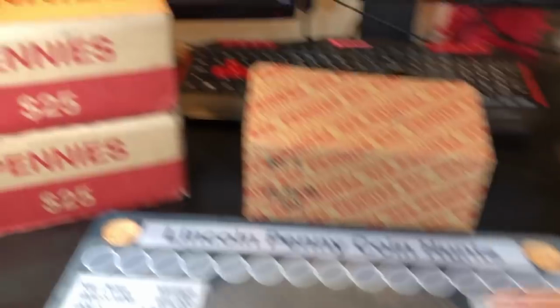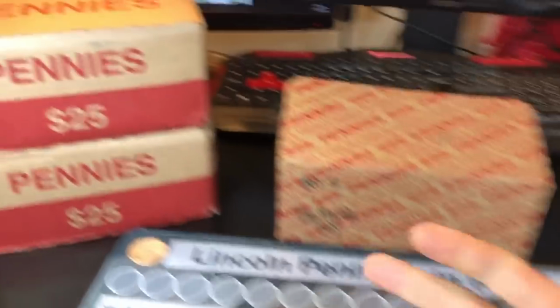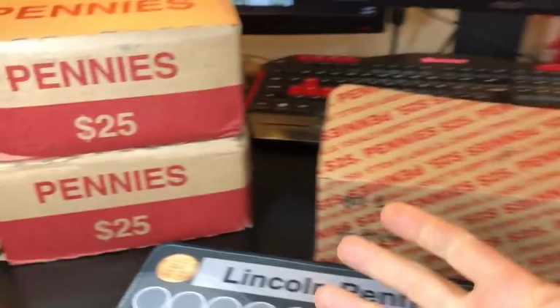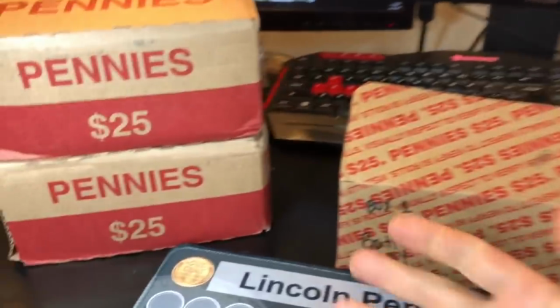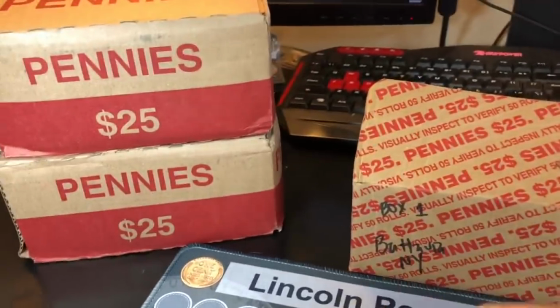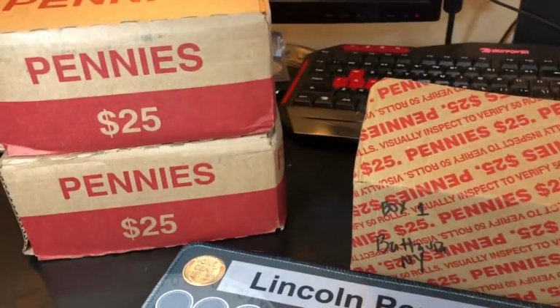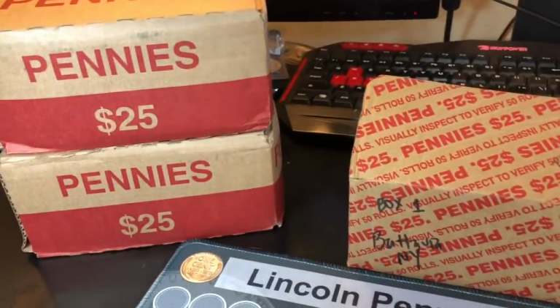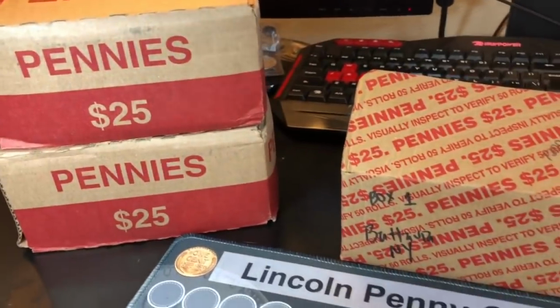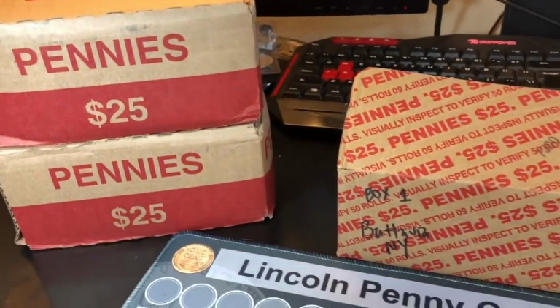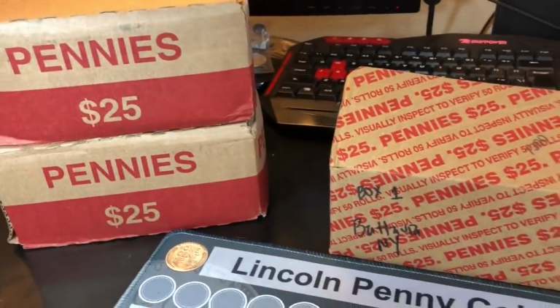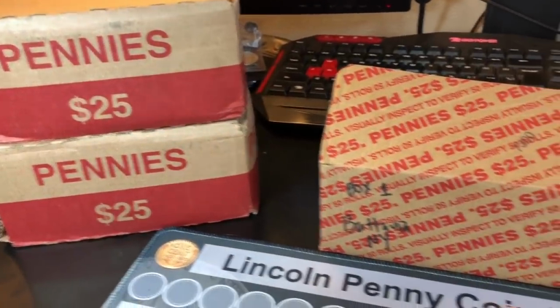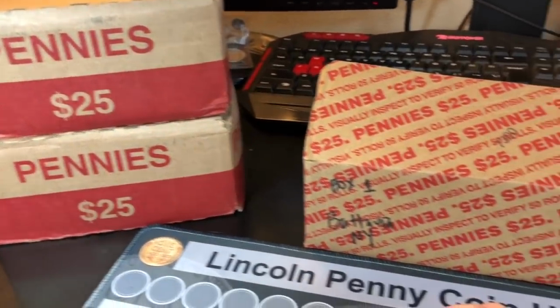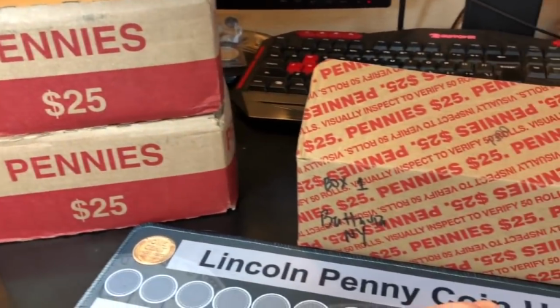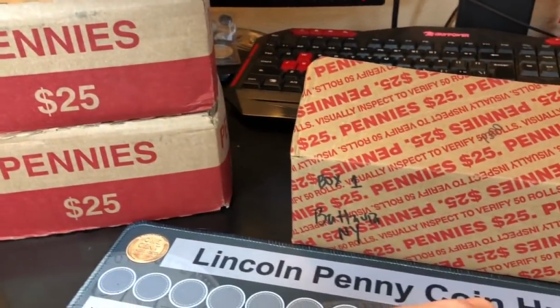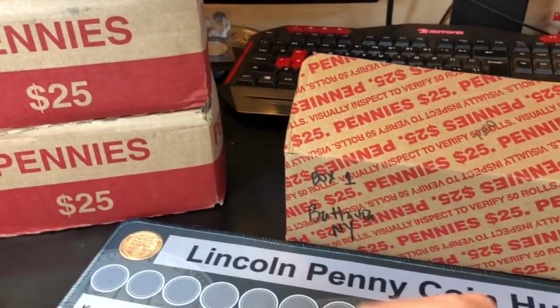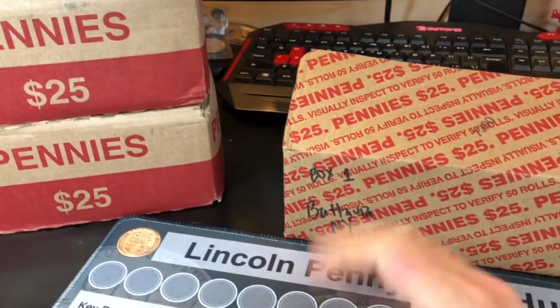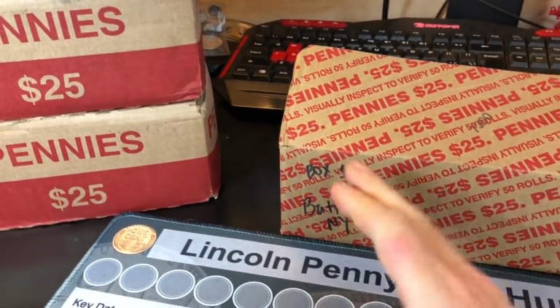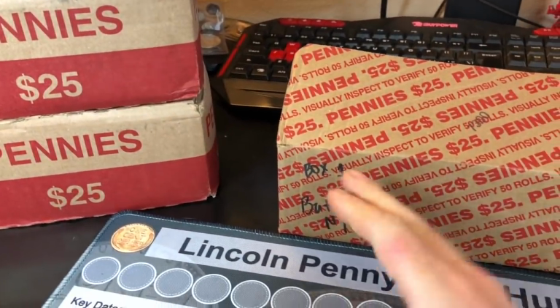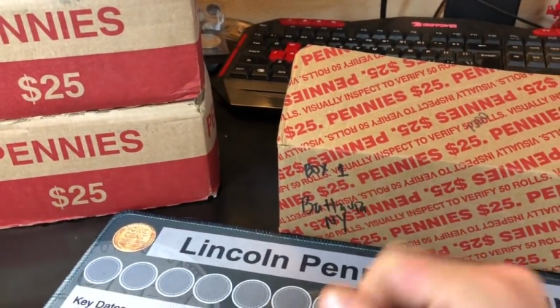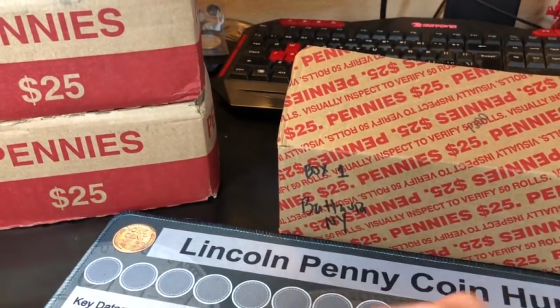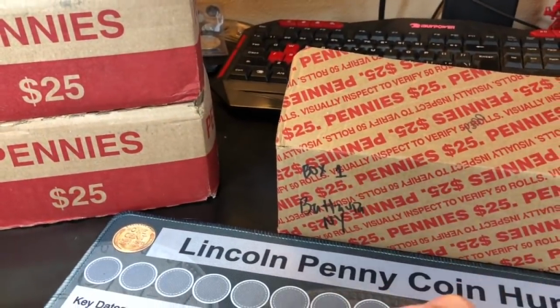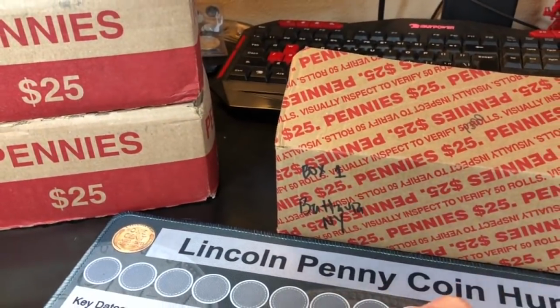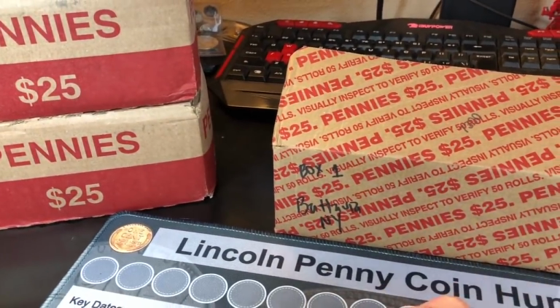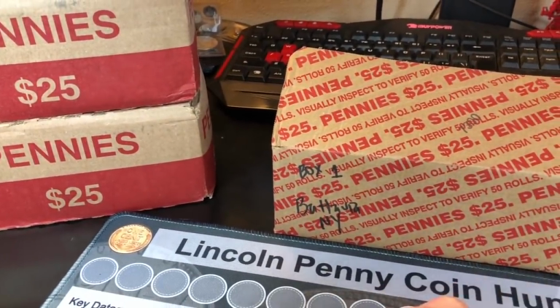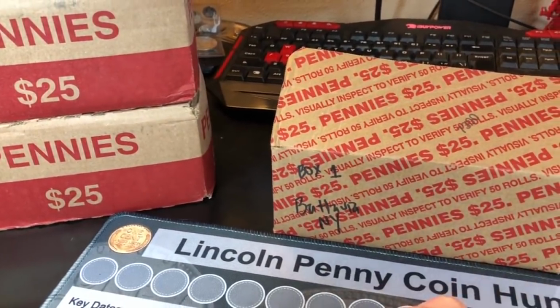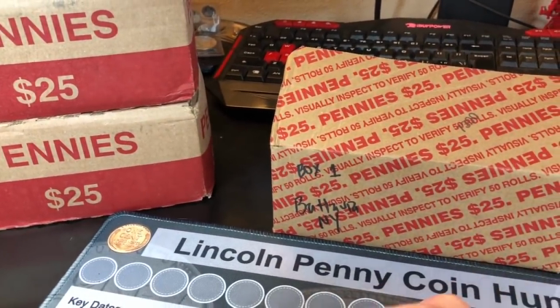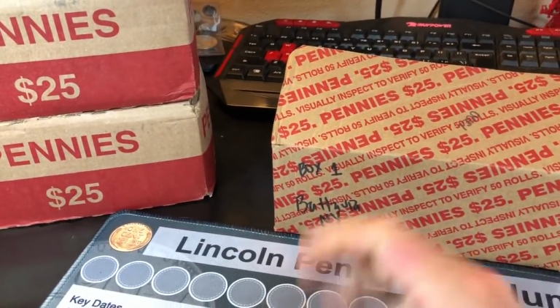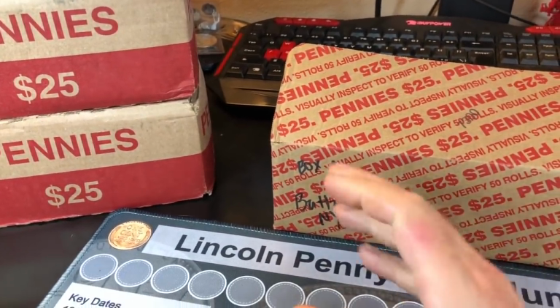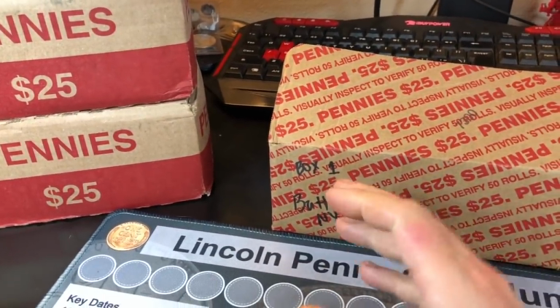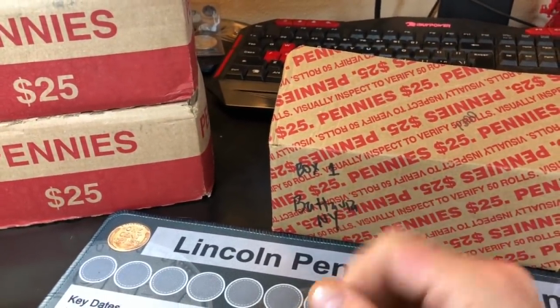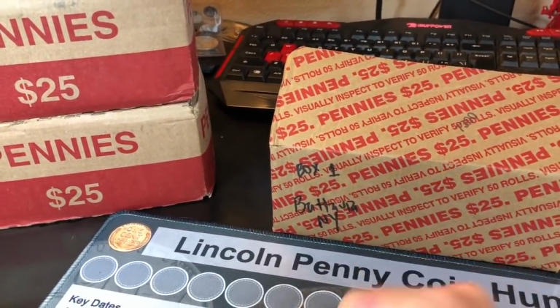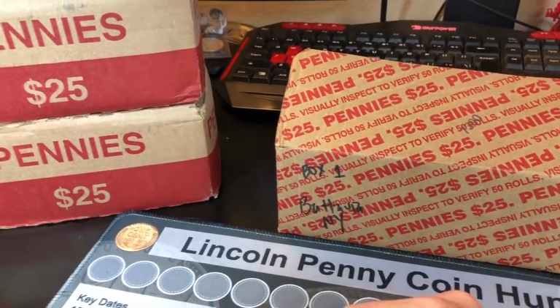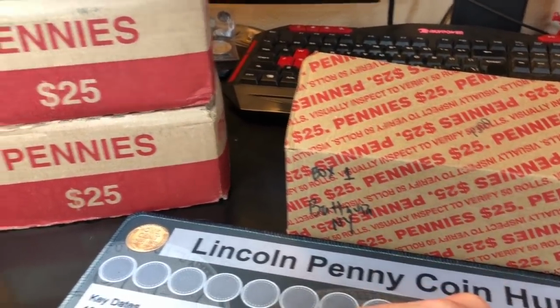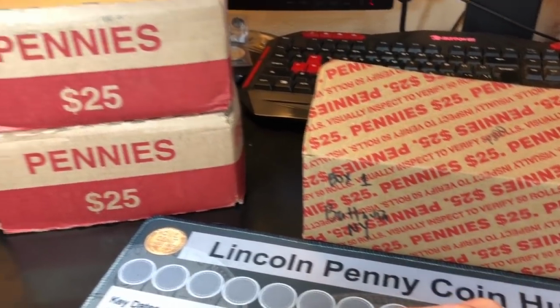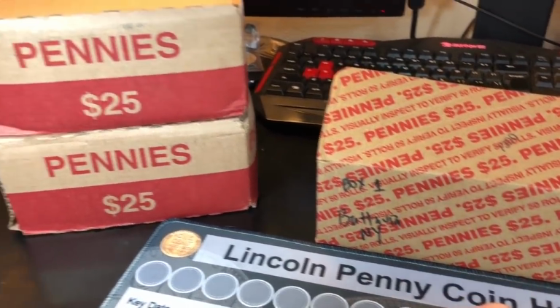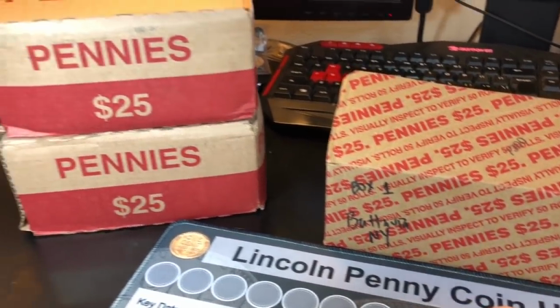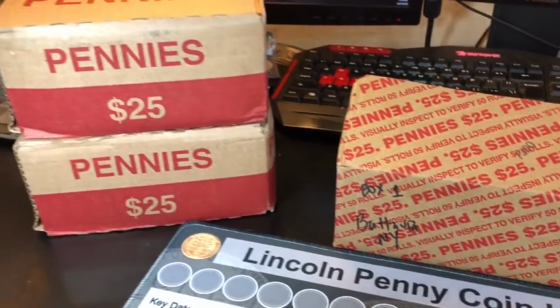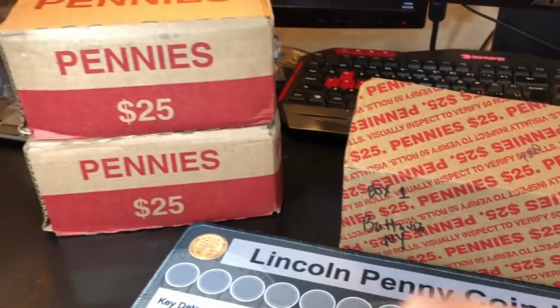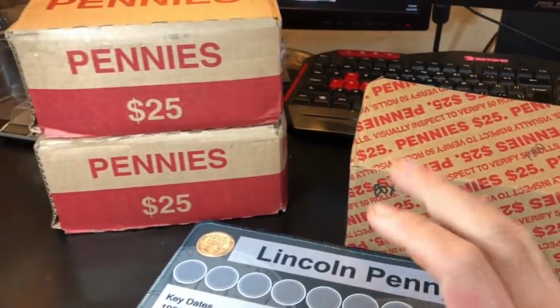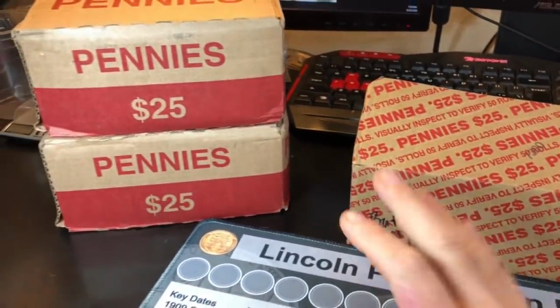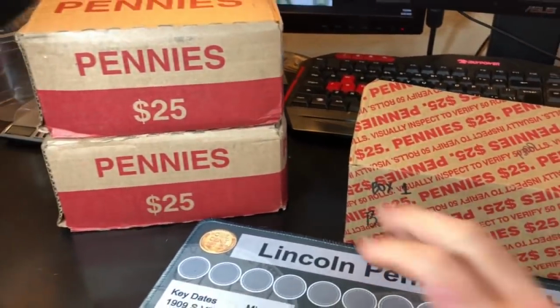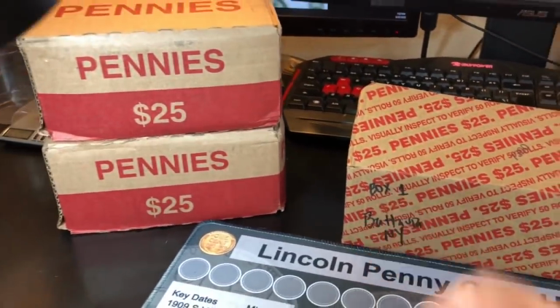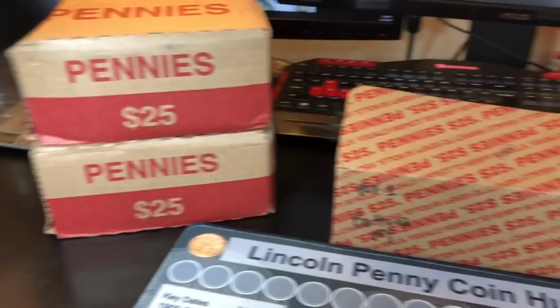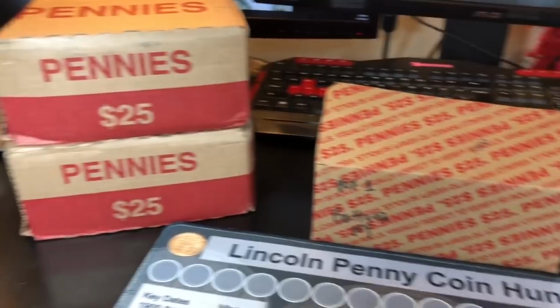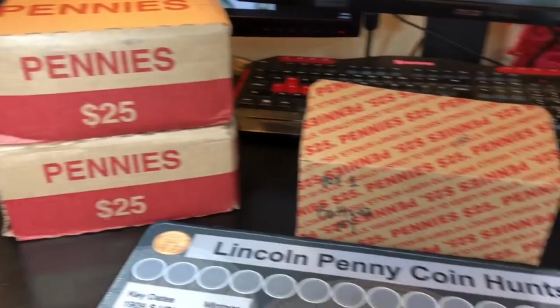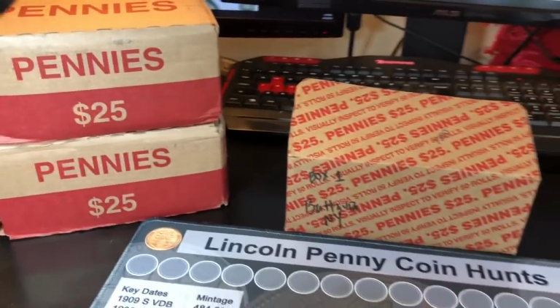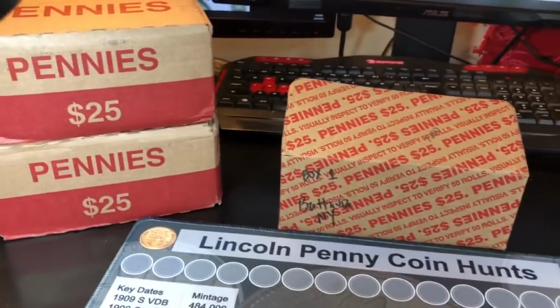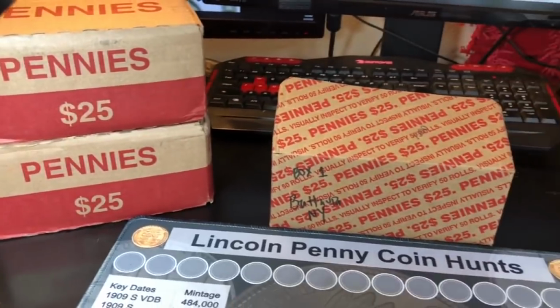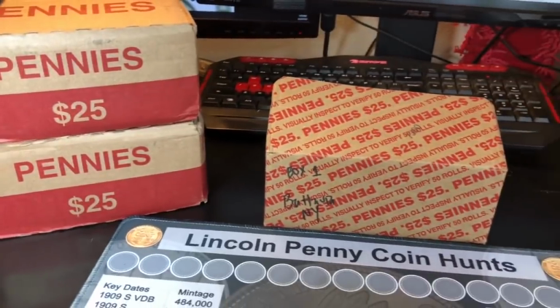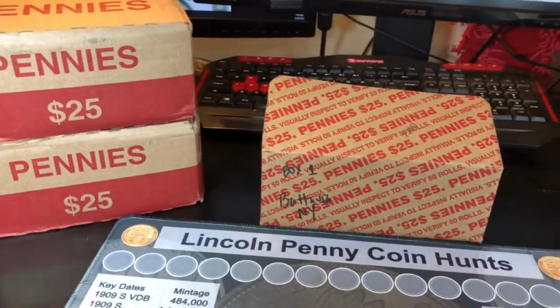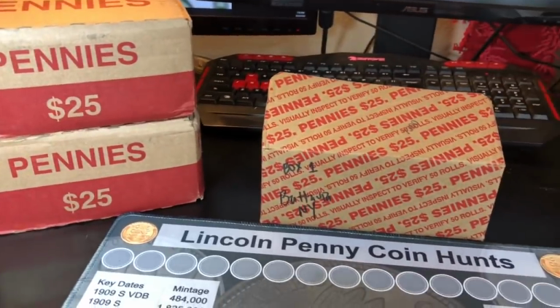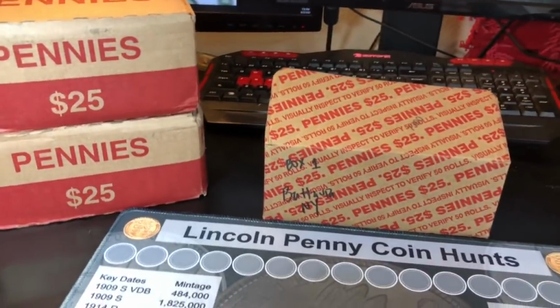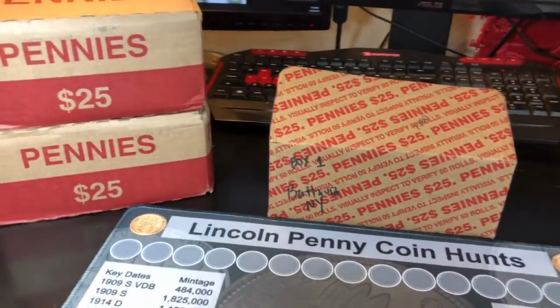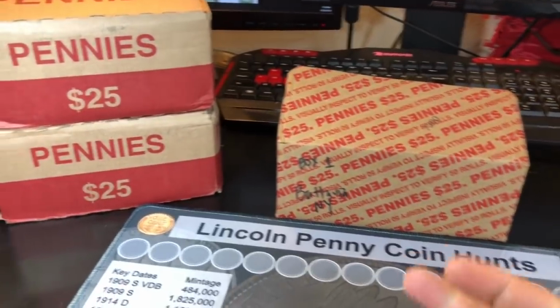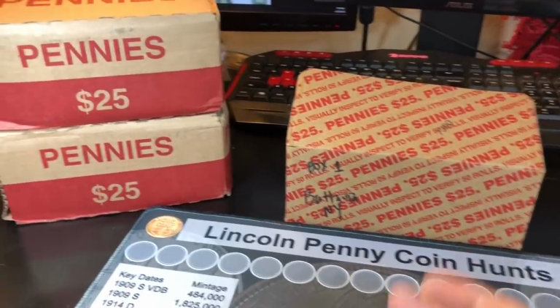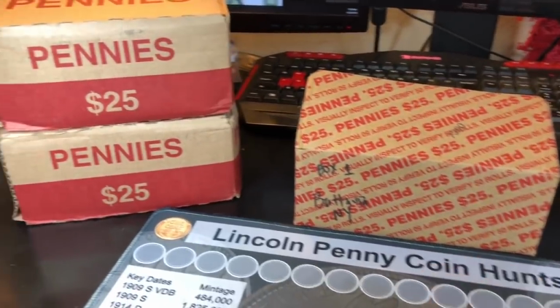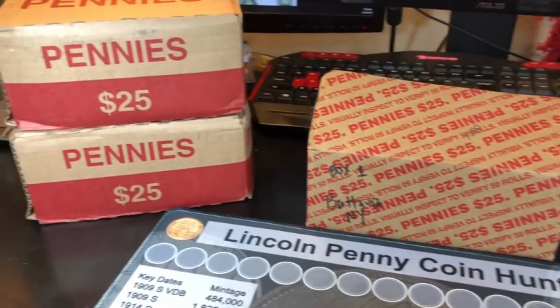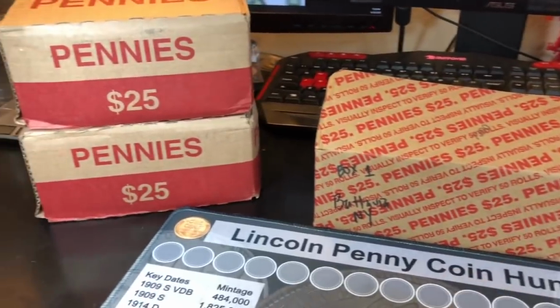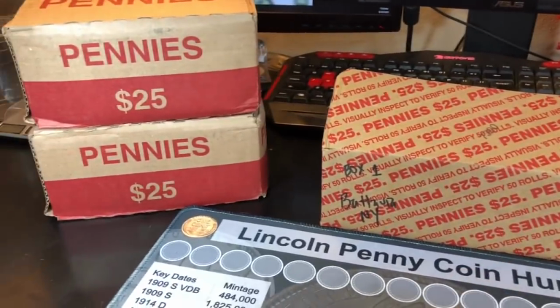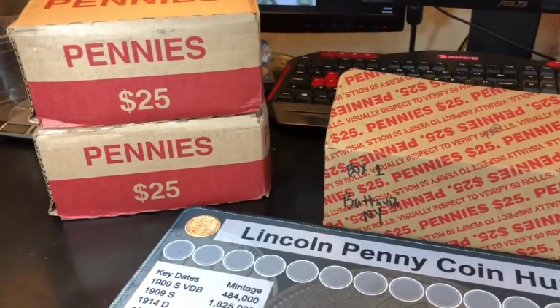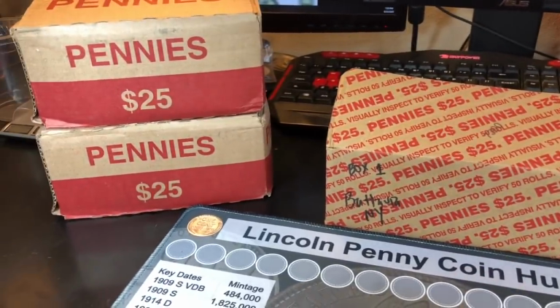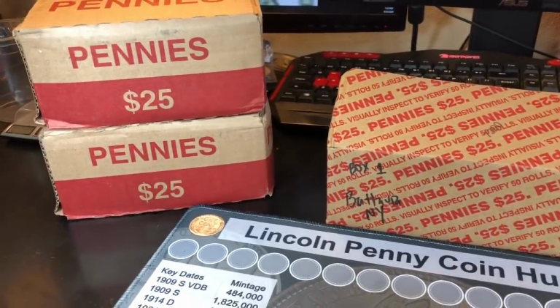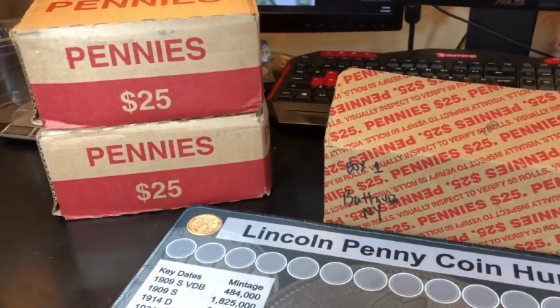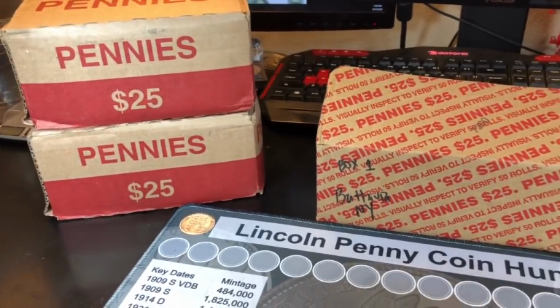I've got three penny boxes from Batavia, New York from Randy Demers. Randy, I want to thank you for the trade. Can't wait to get into them.